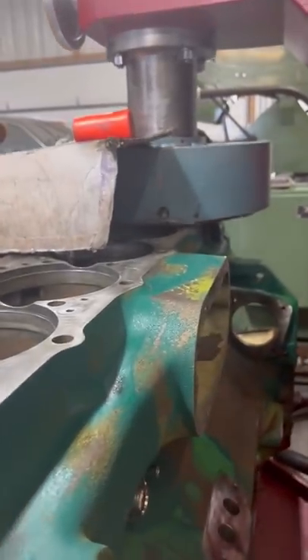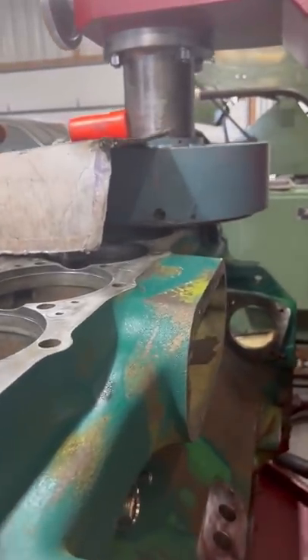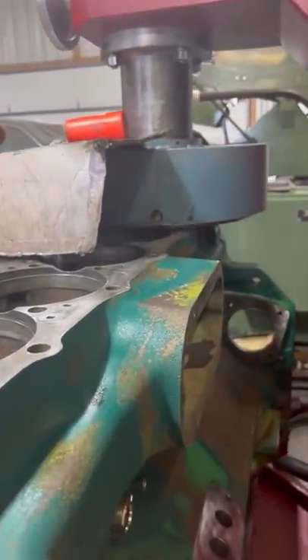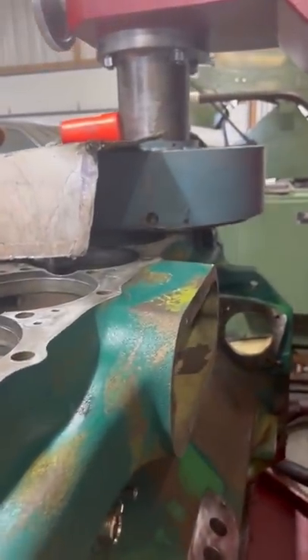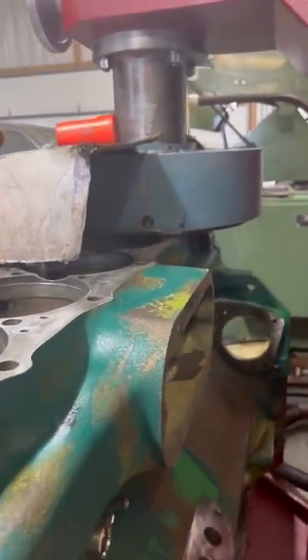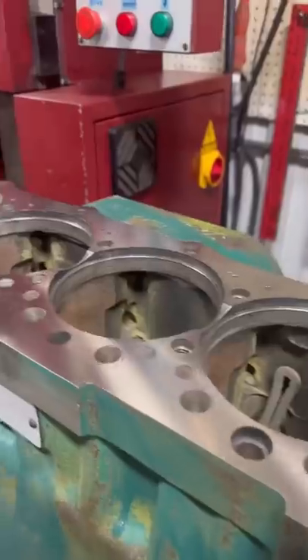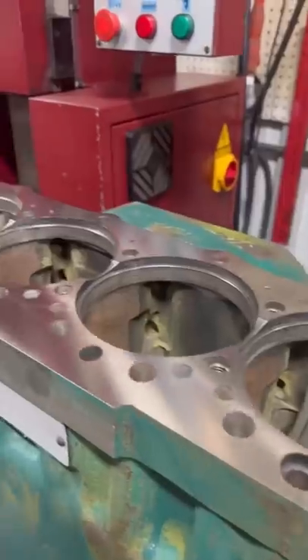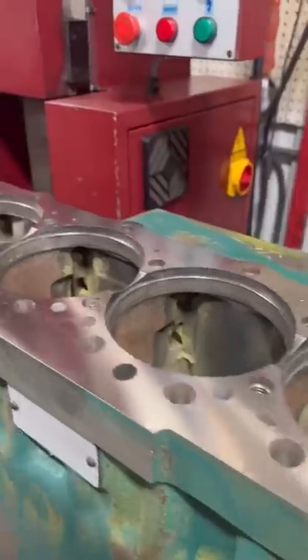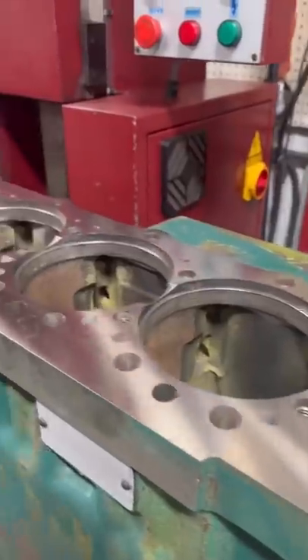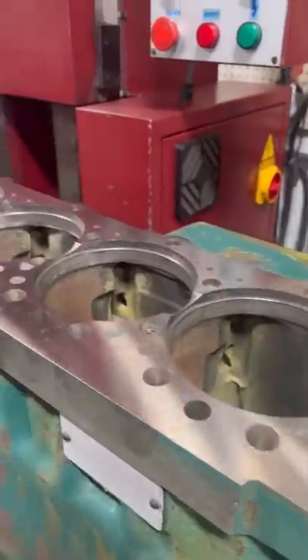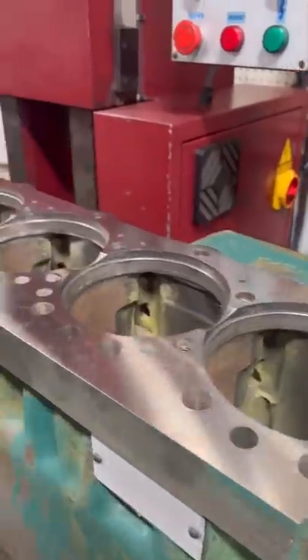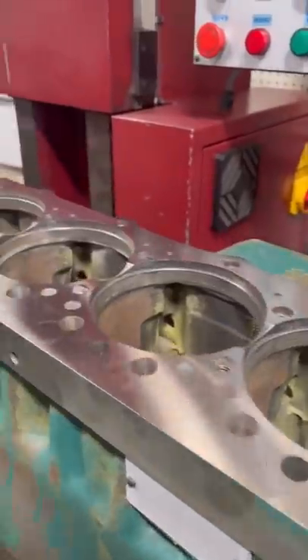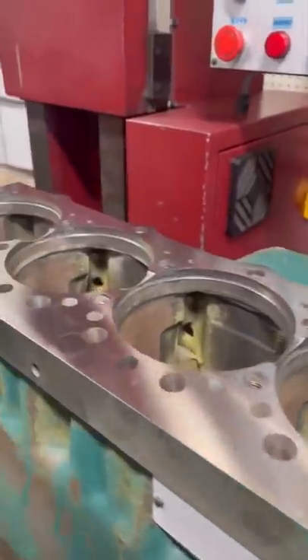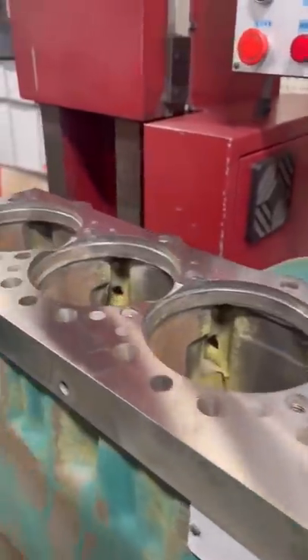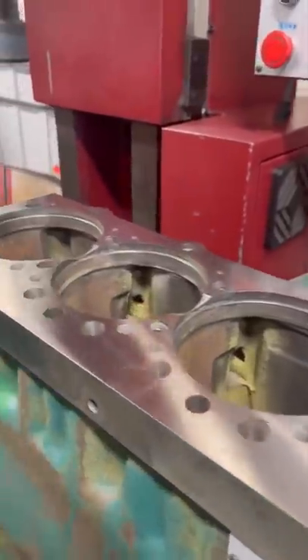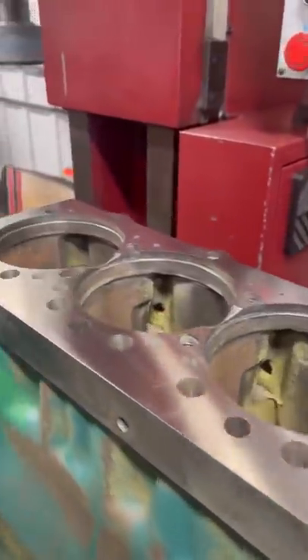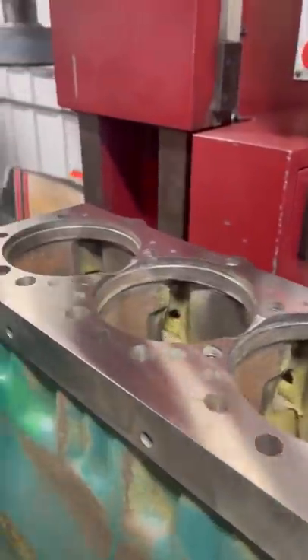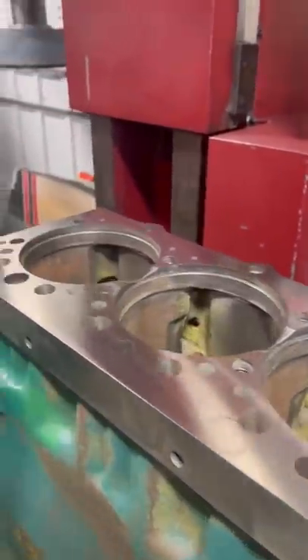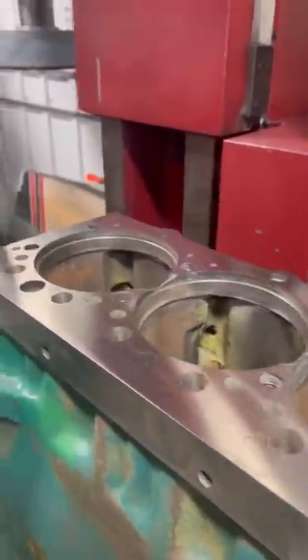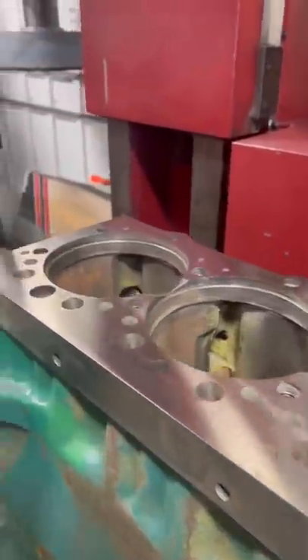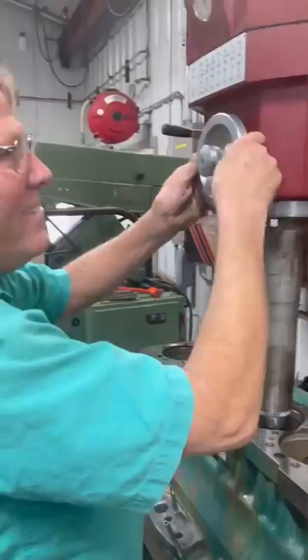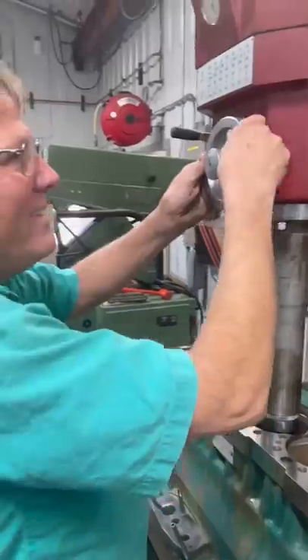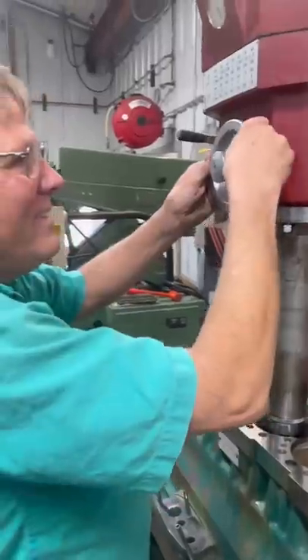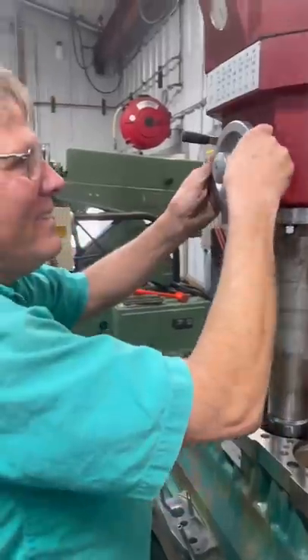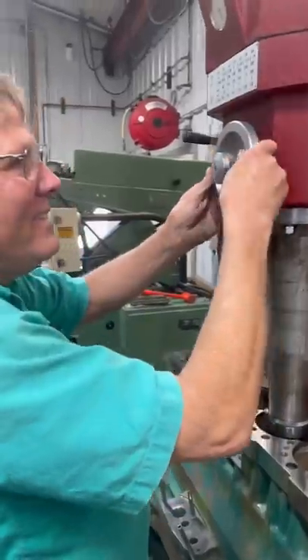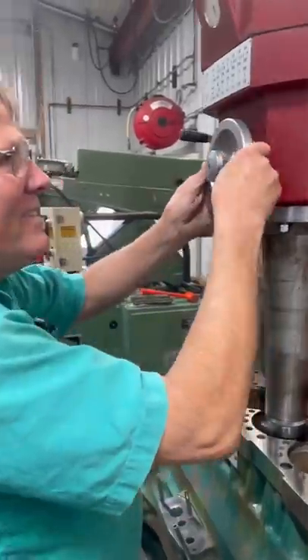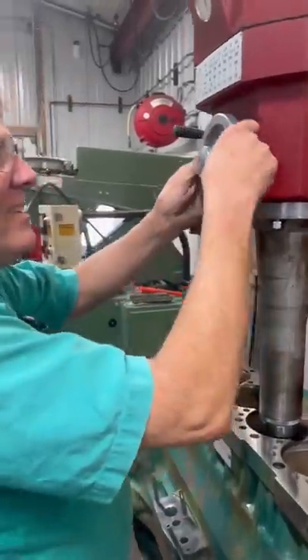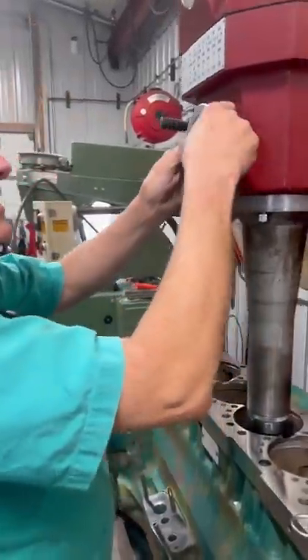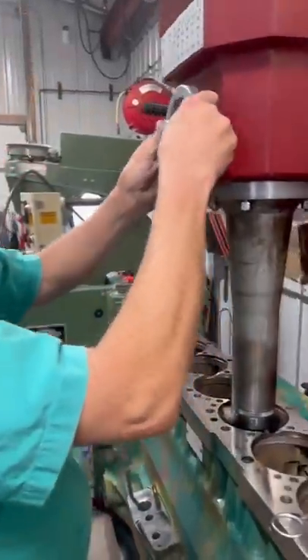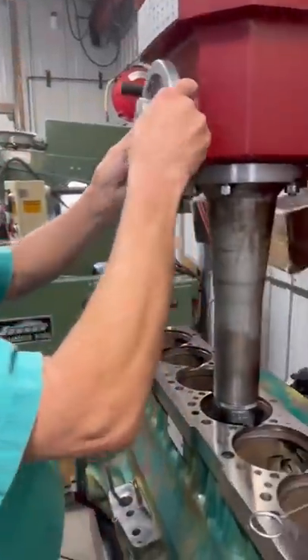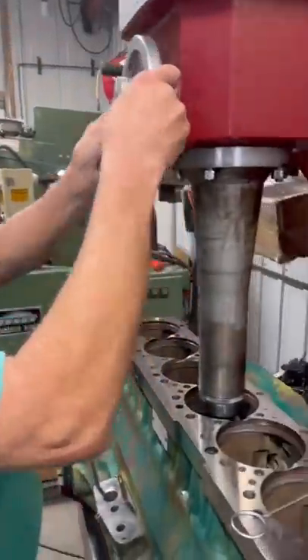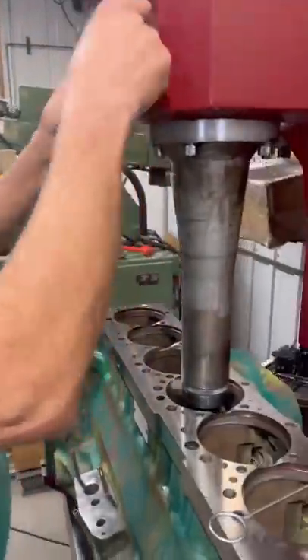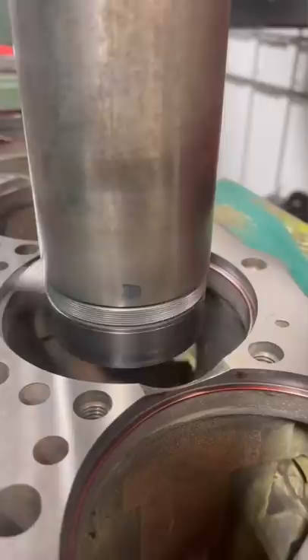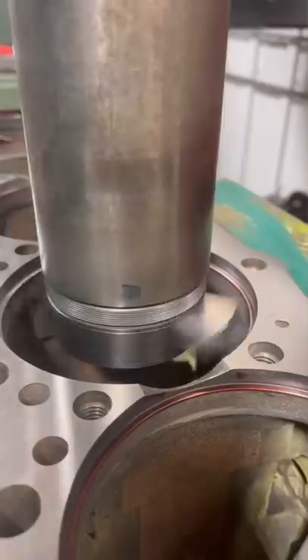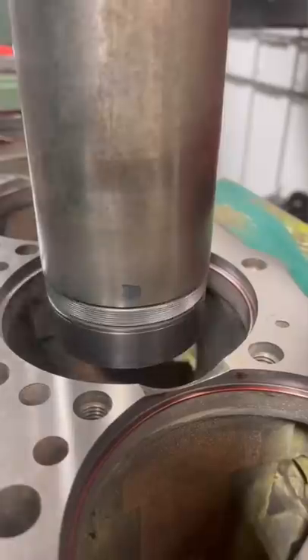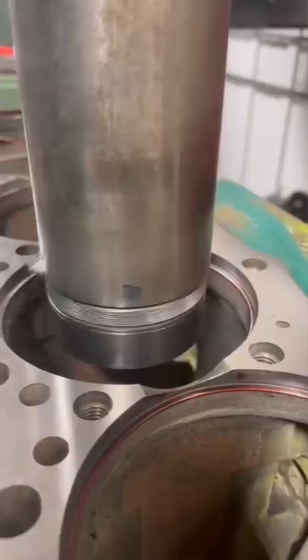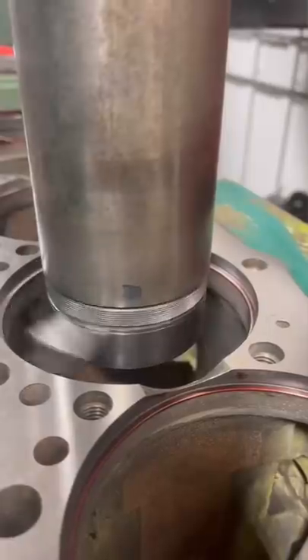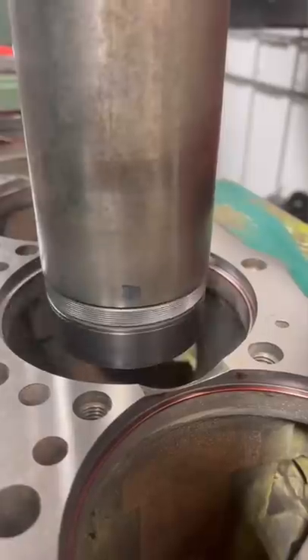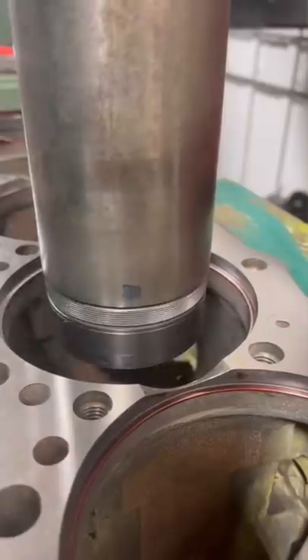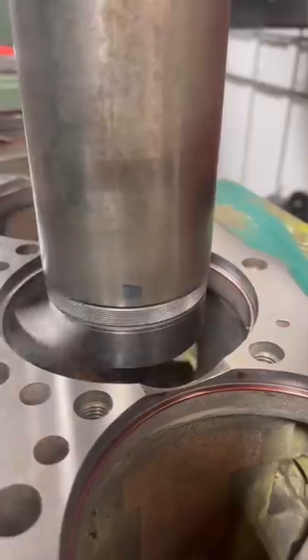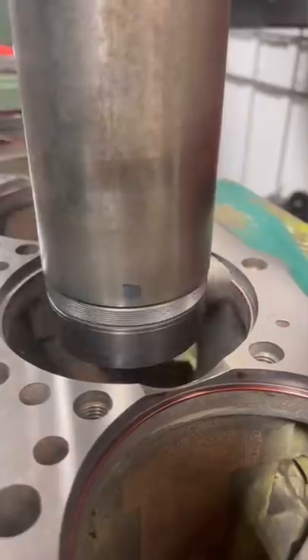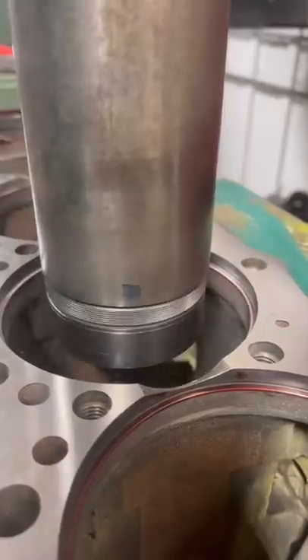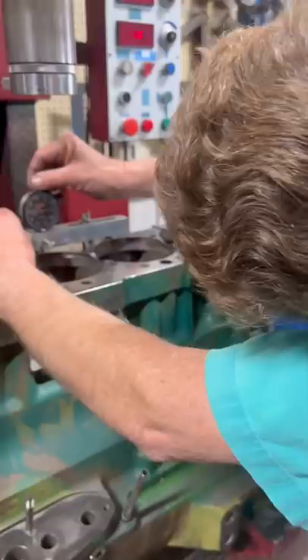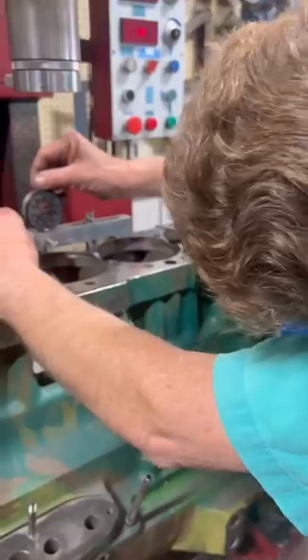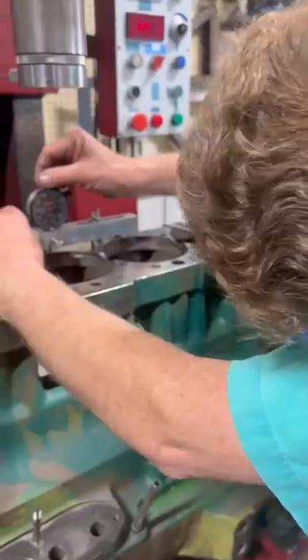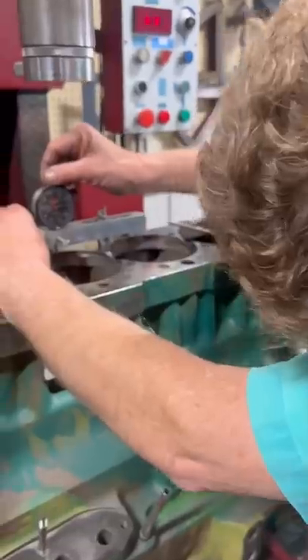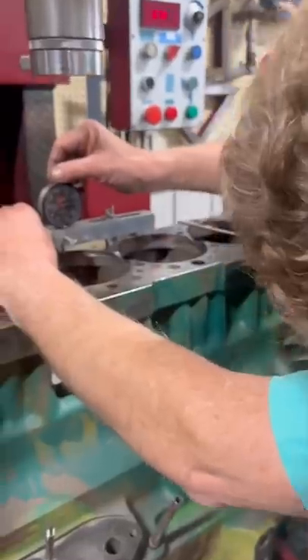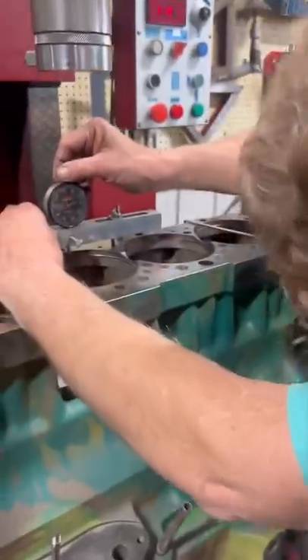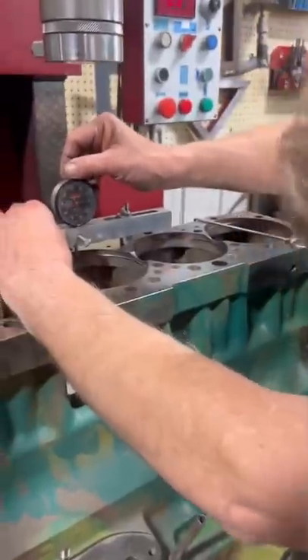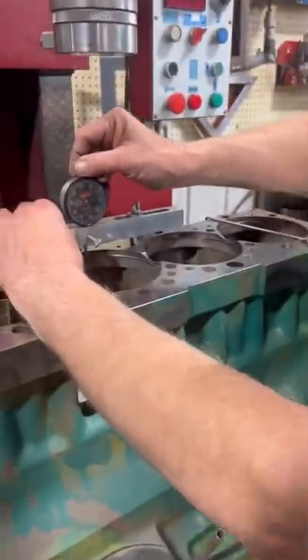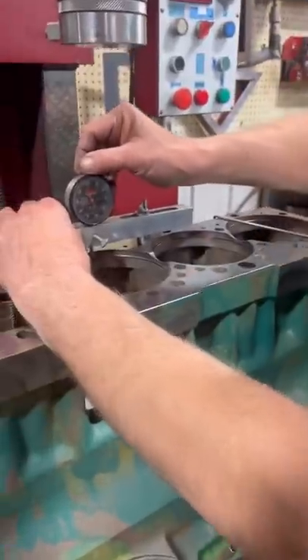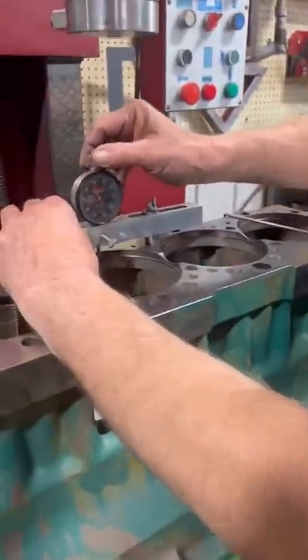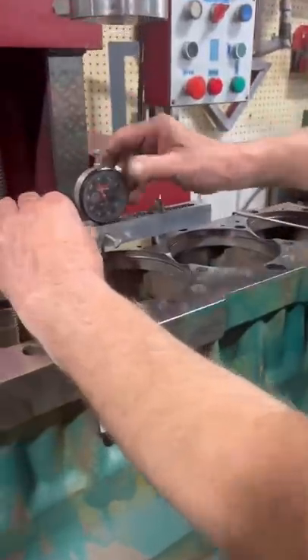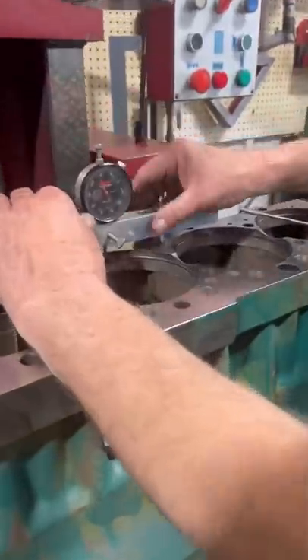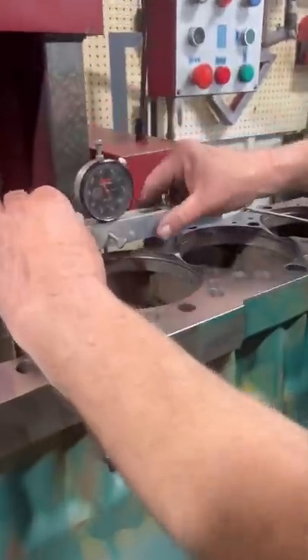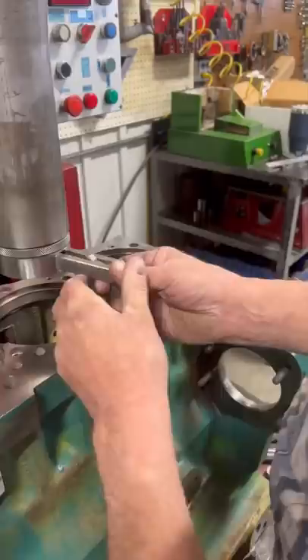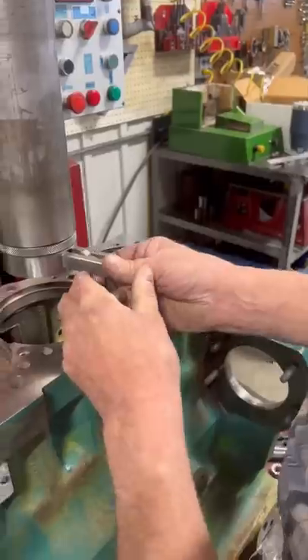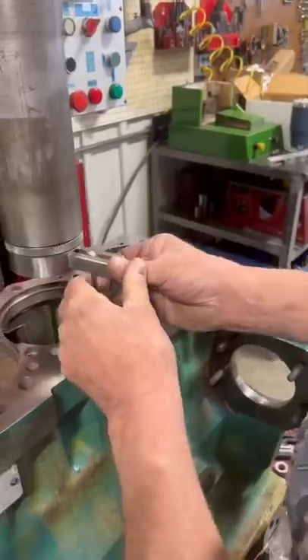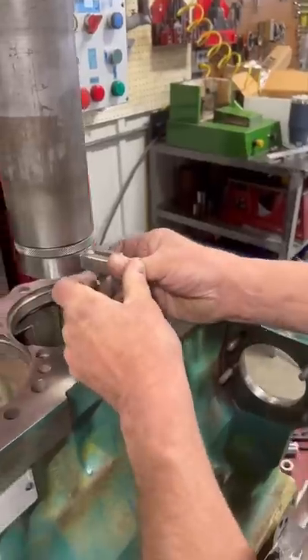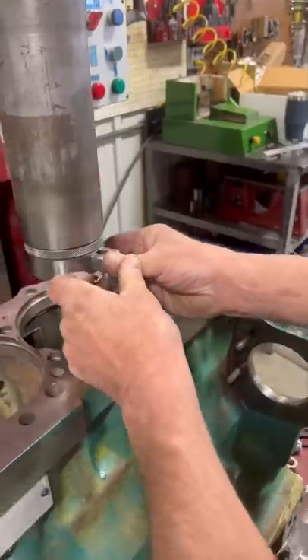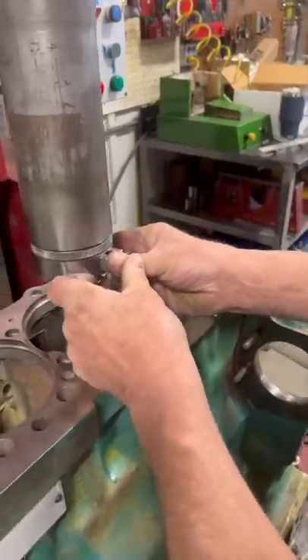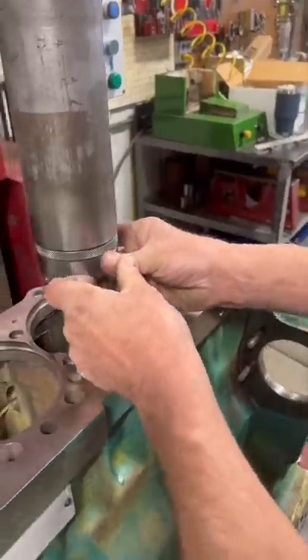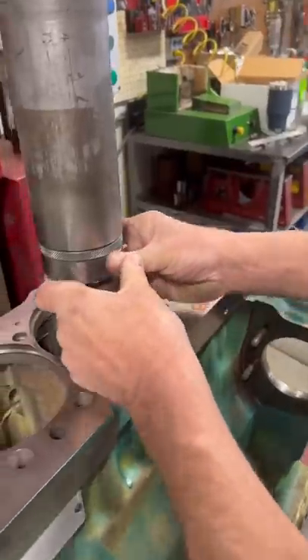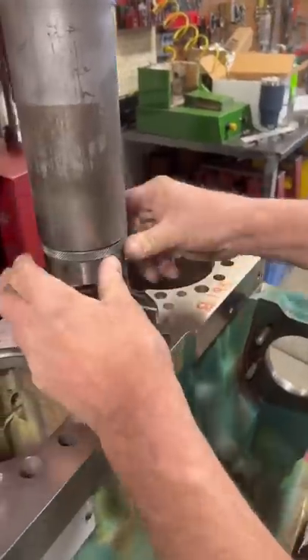We're going to start by resurfacing the deck of the block, followed by going in and cutting the upper counterbore. The counterbore must be cut to the correct depth for proper sleeve protrusion.